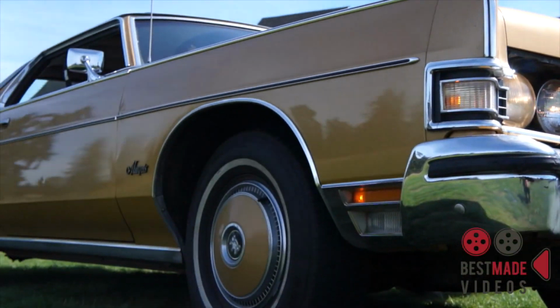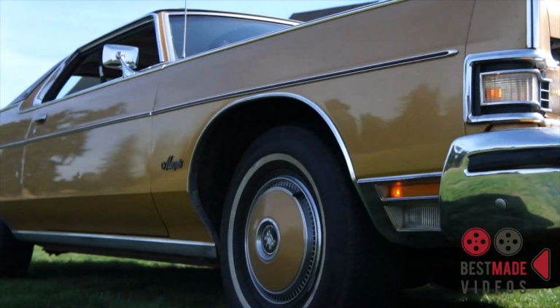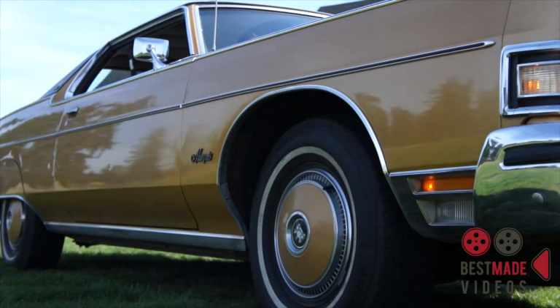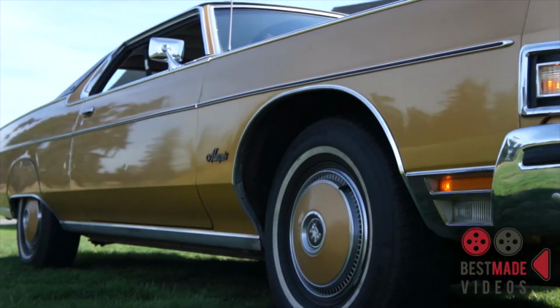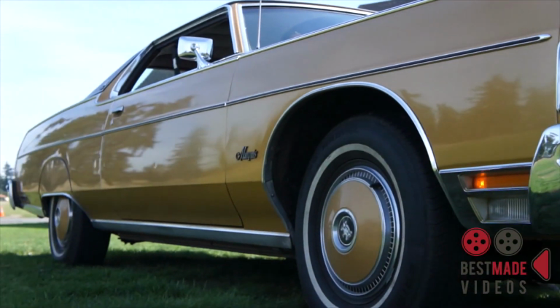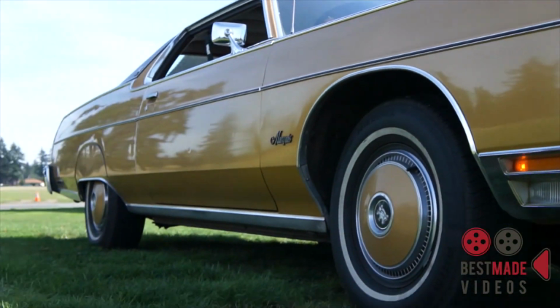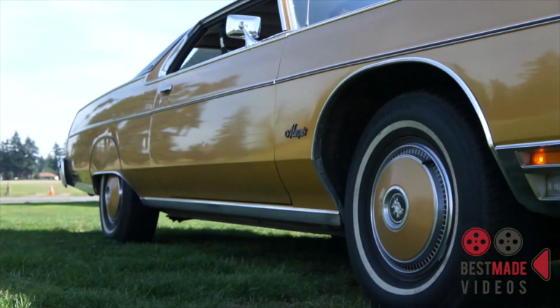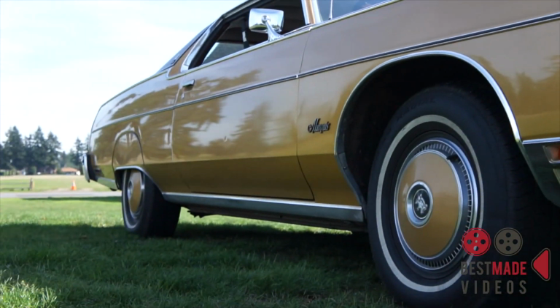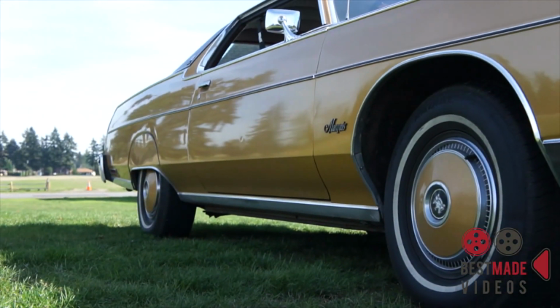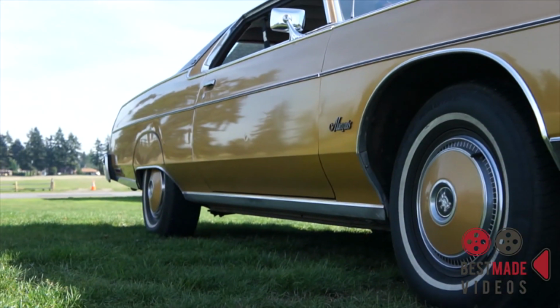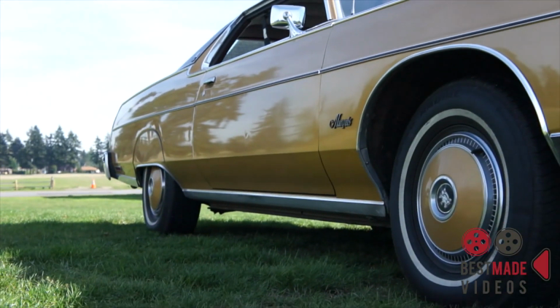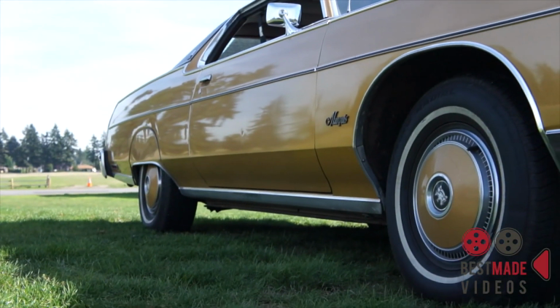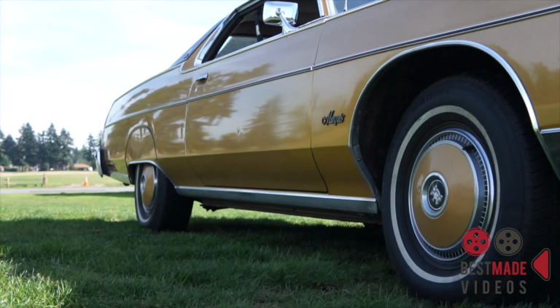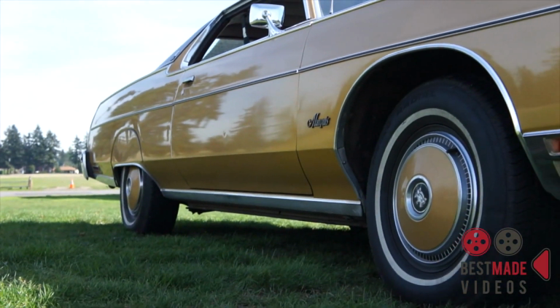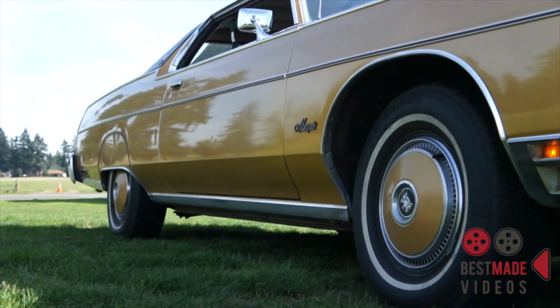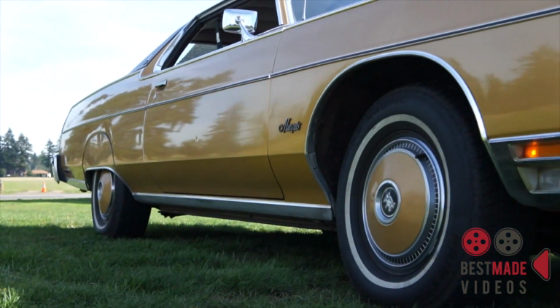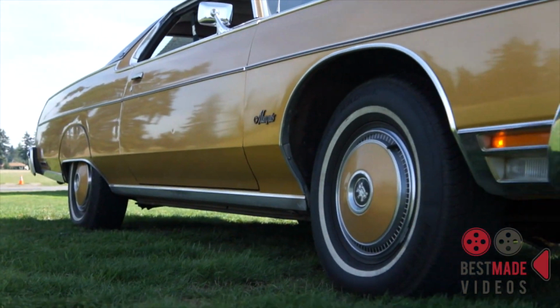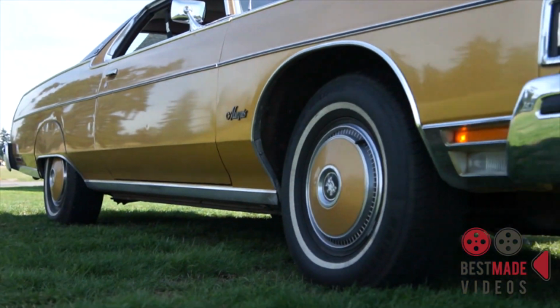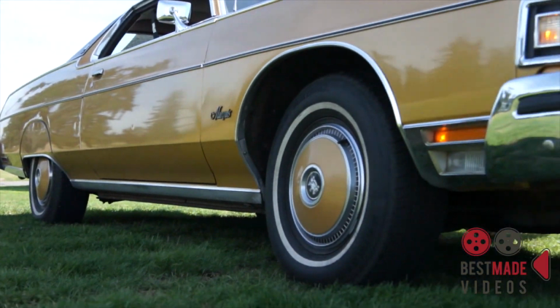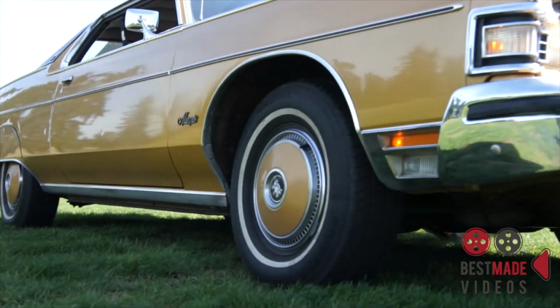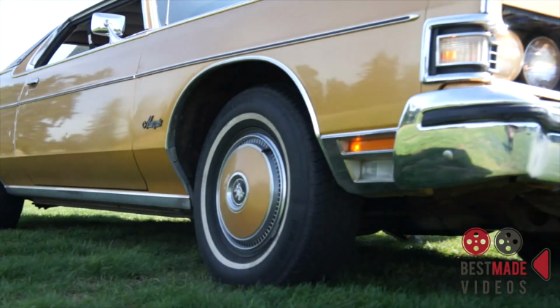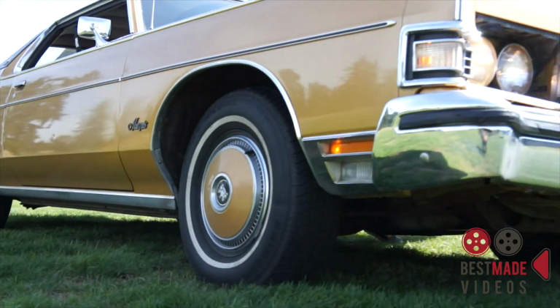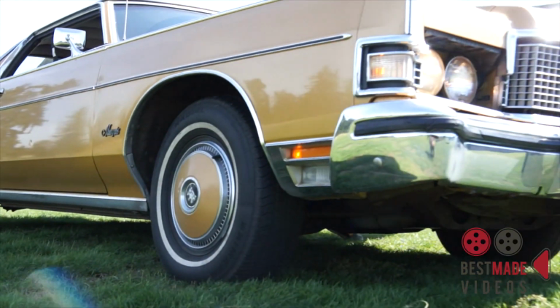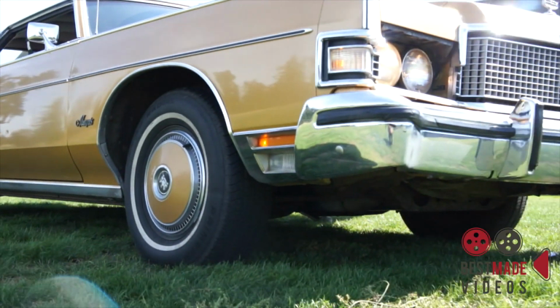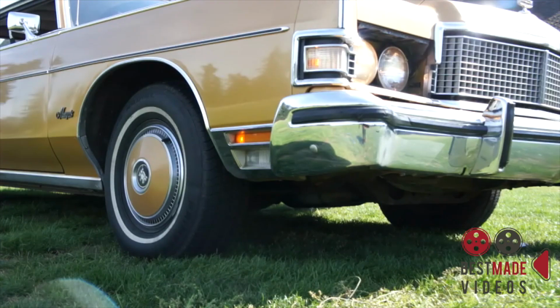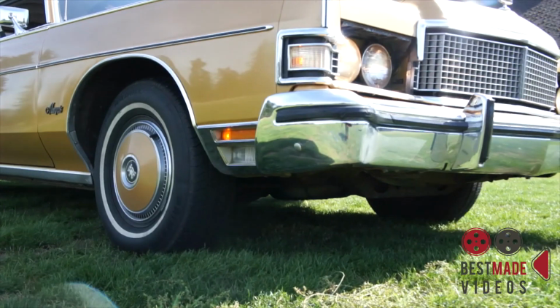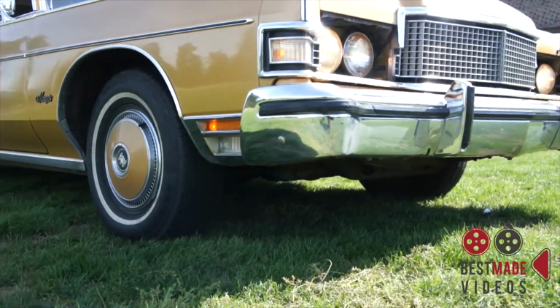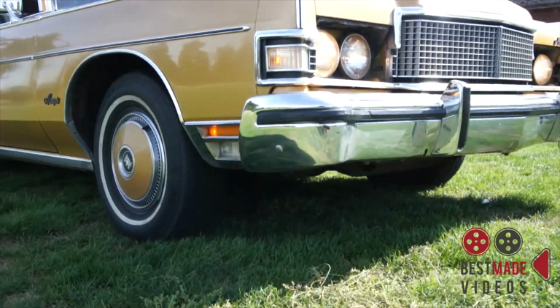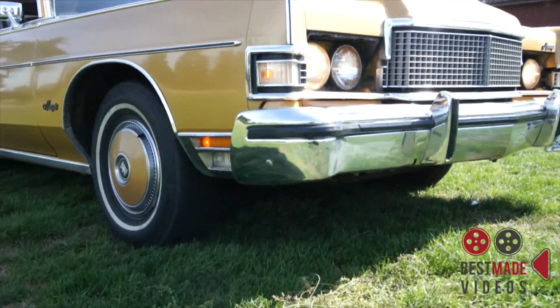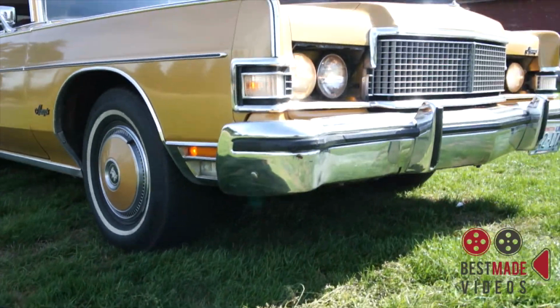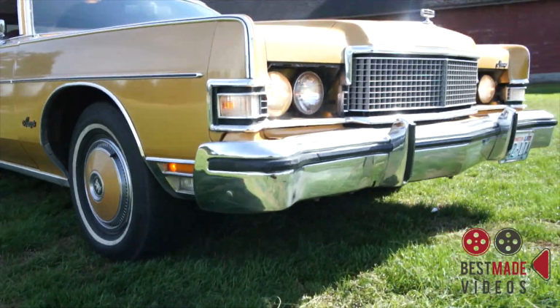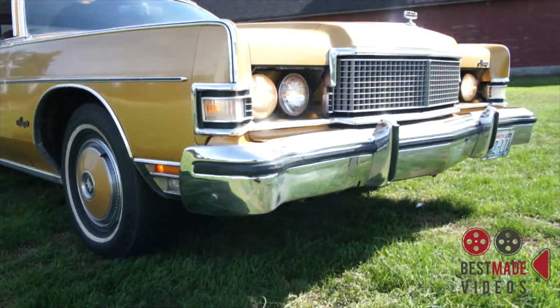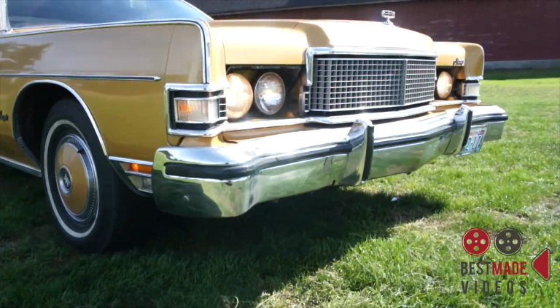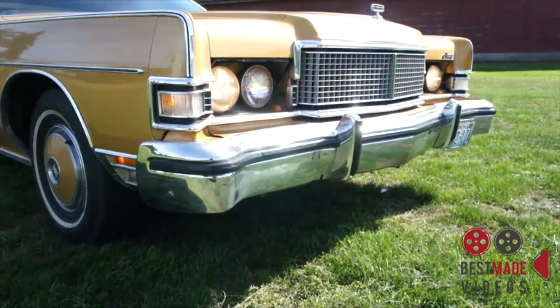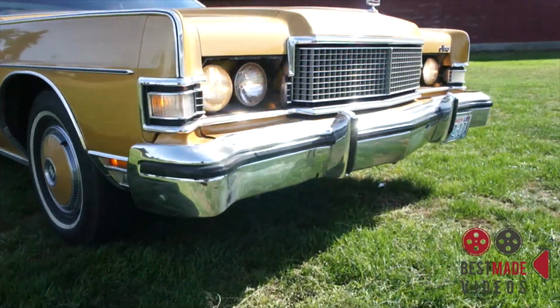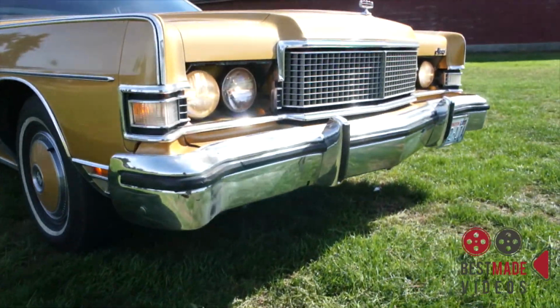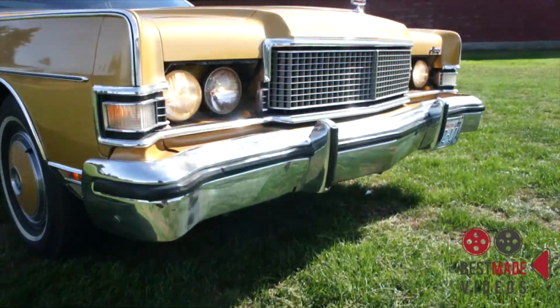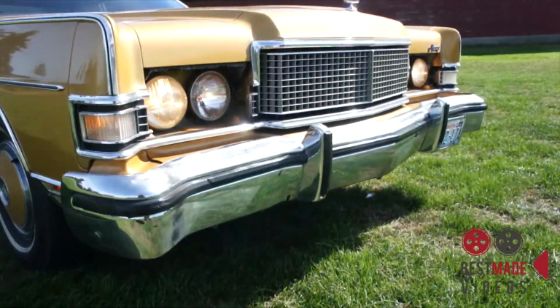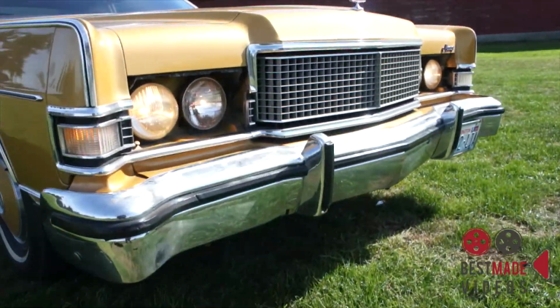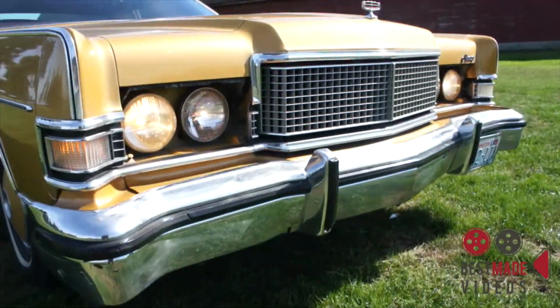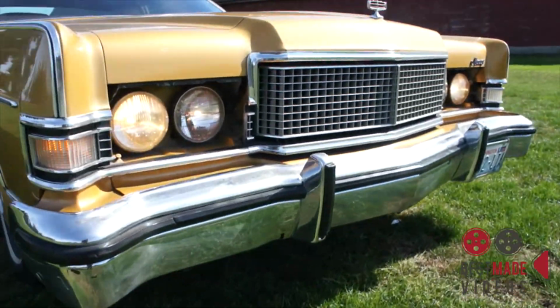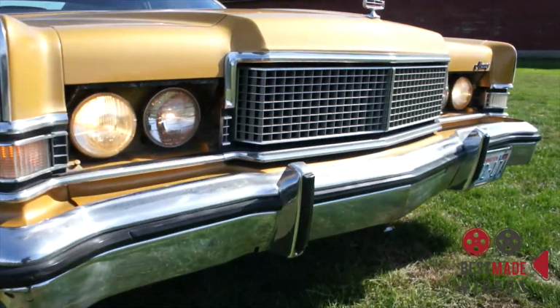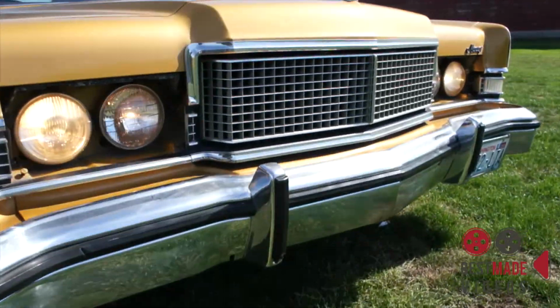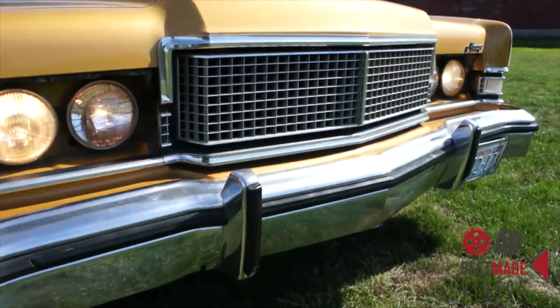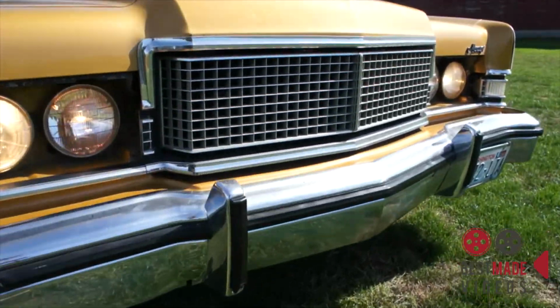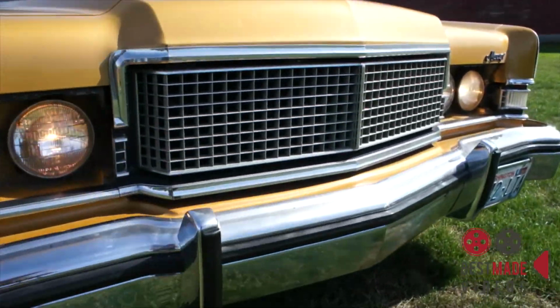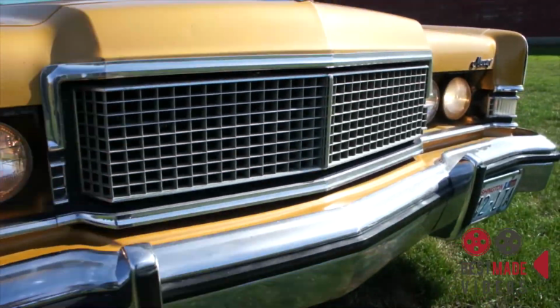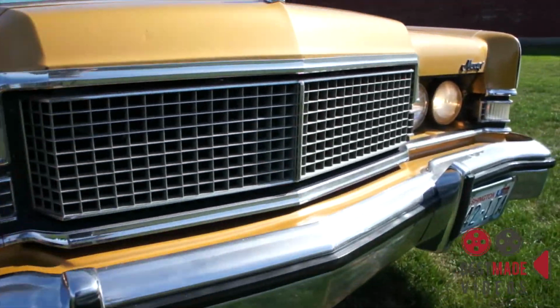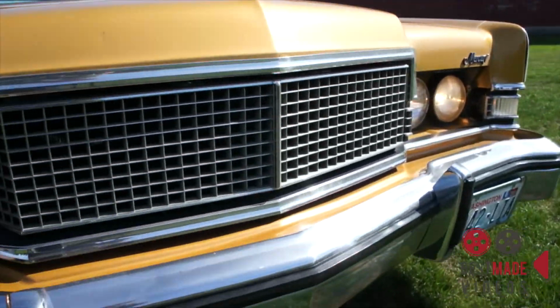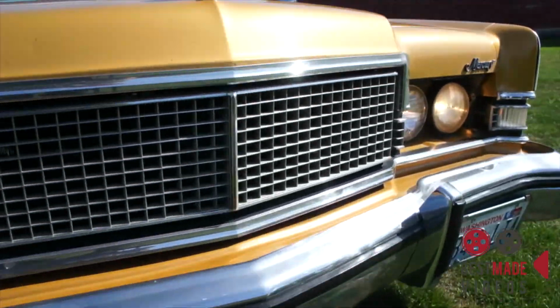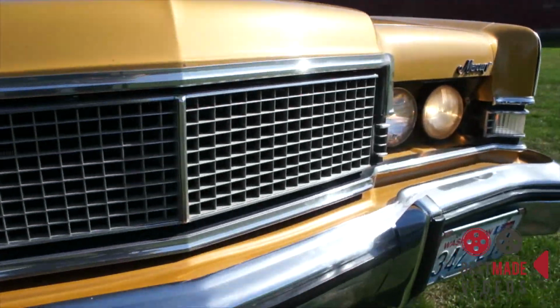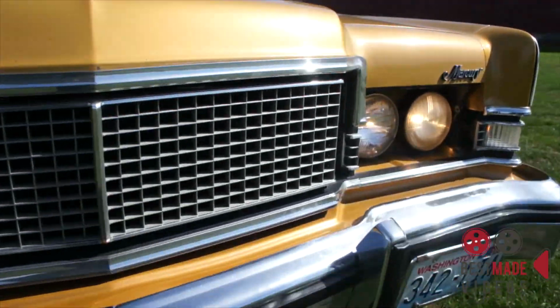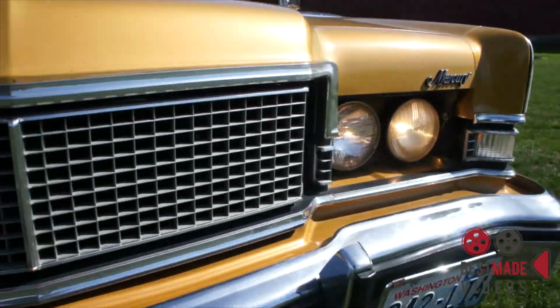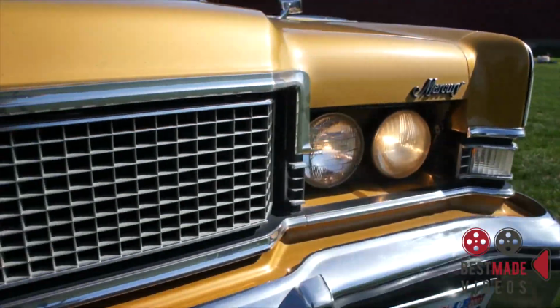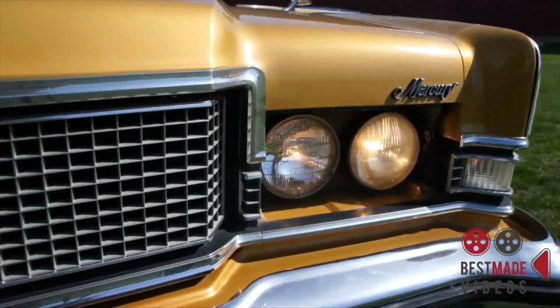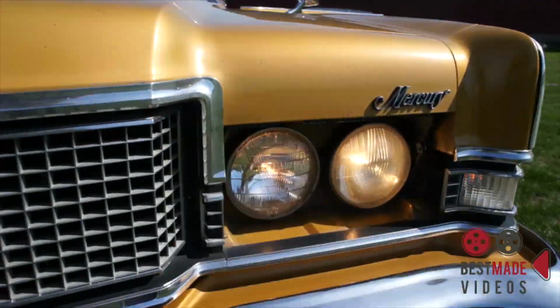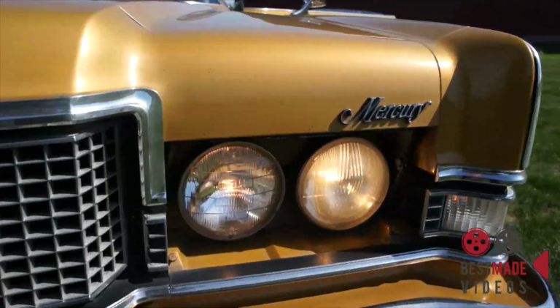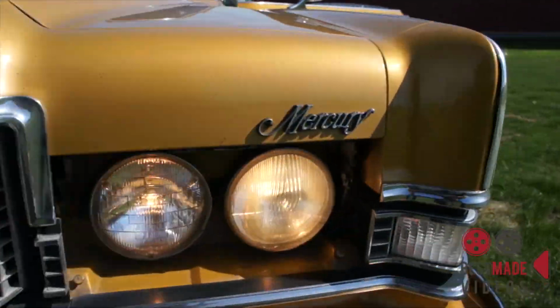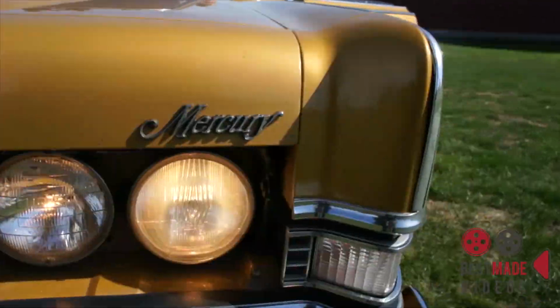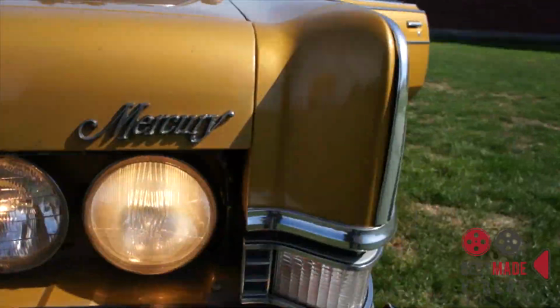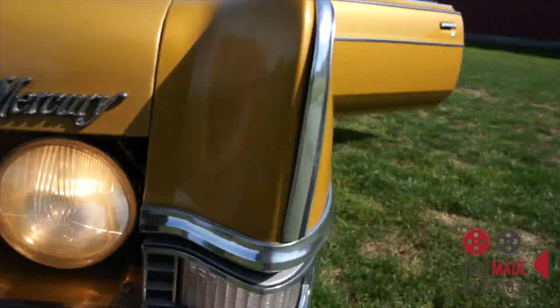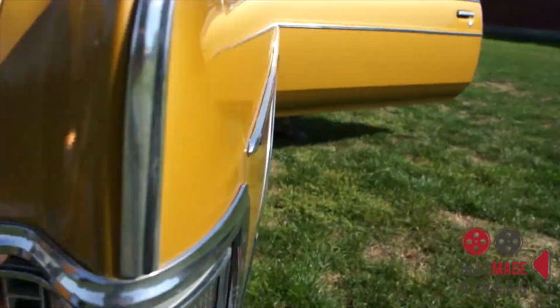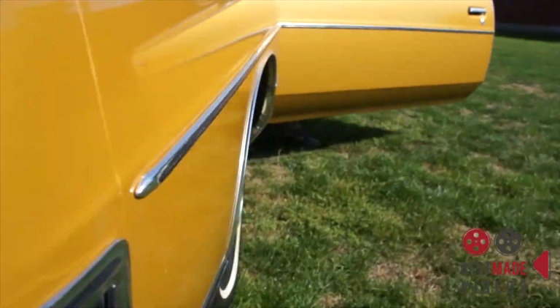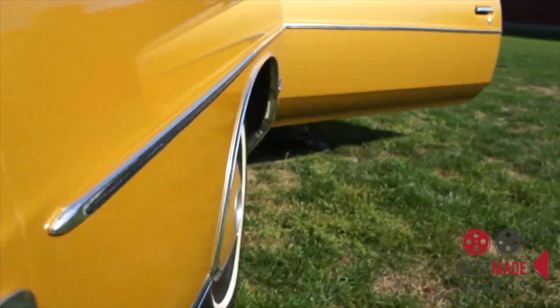All her lights work. Her radio works, her wipers work, blinkers work, brake lights work.